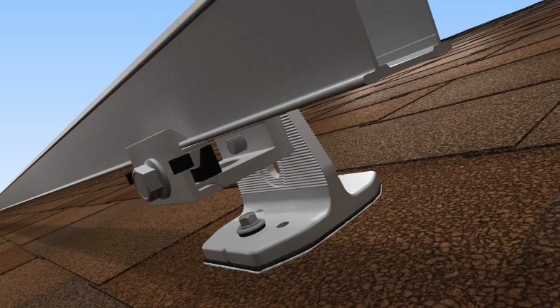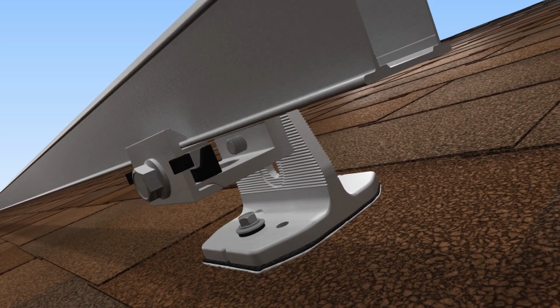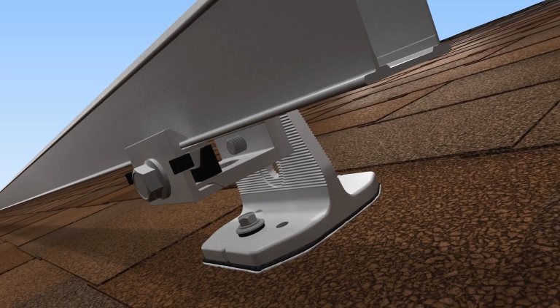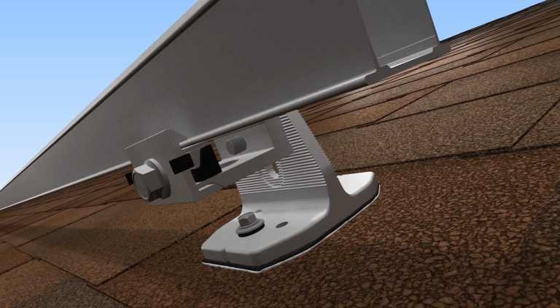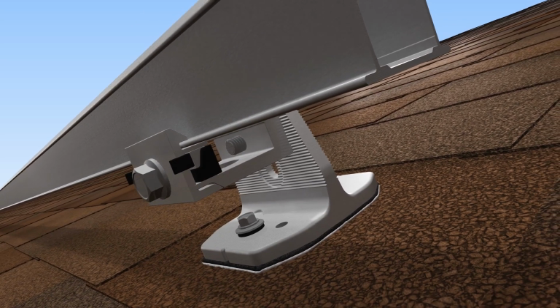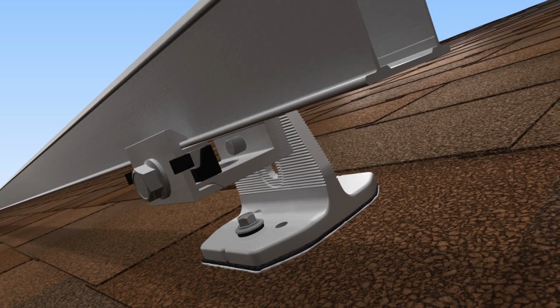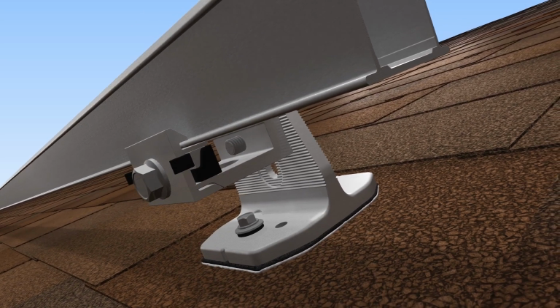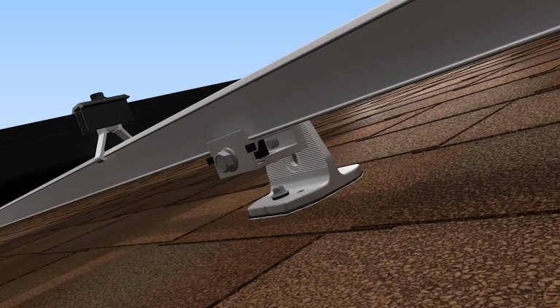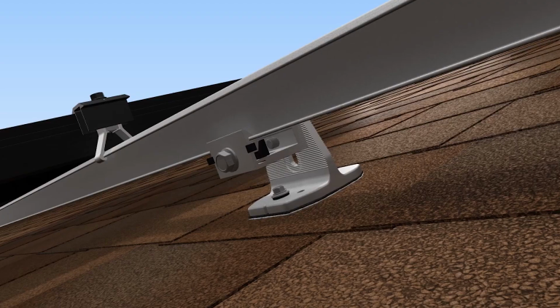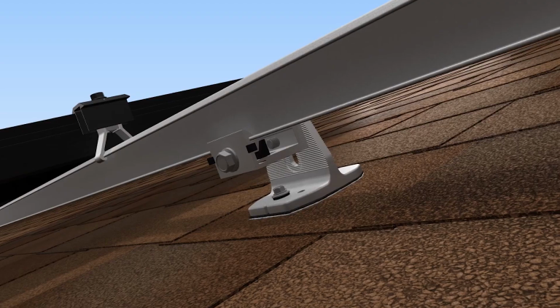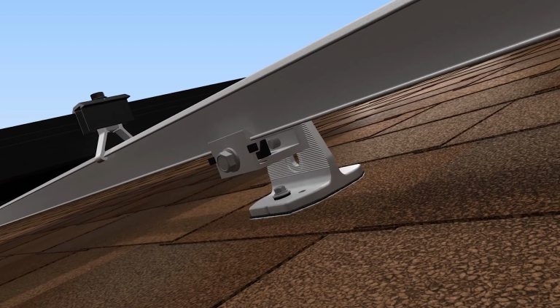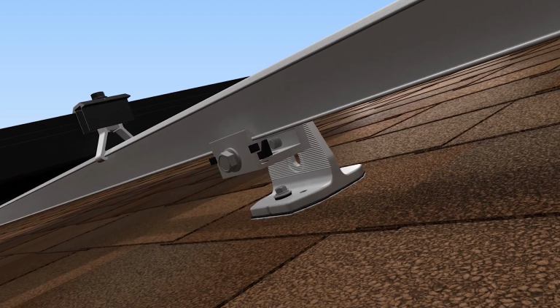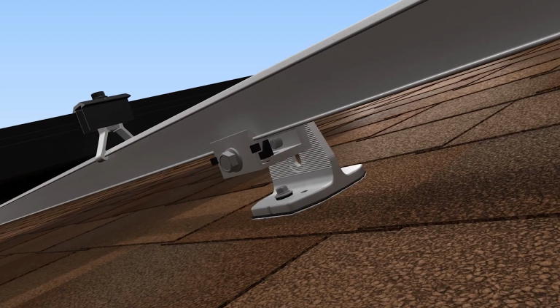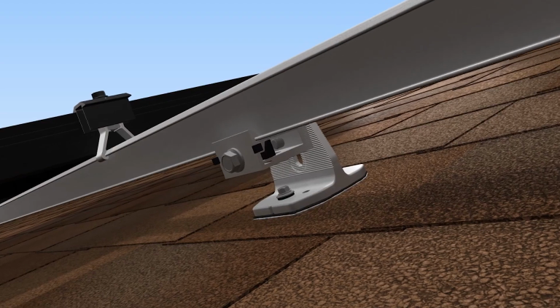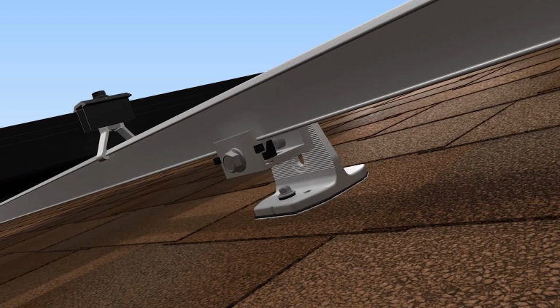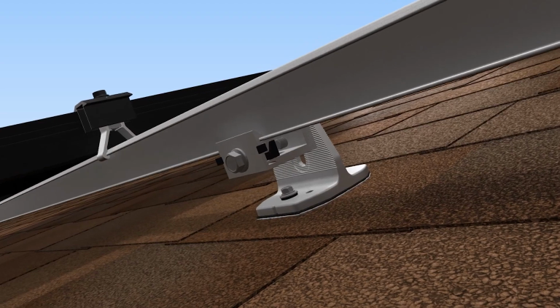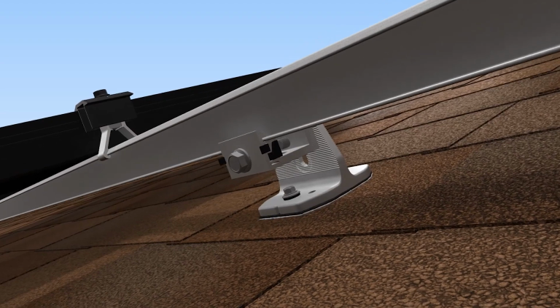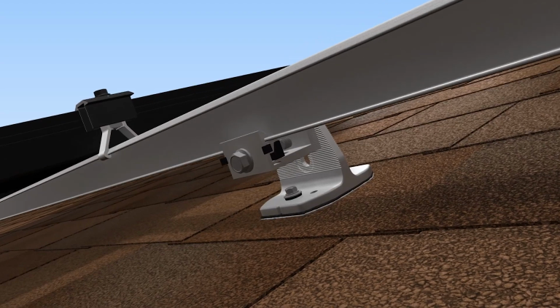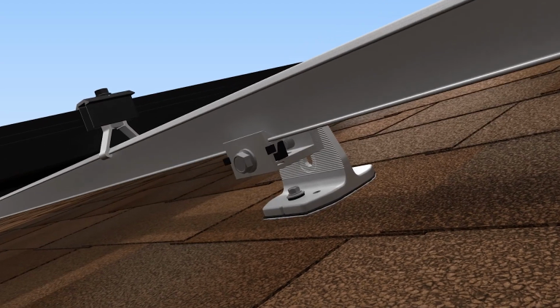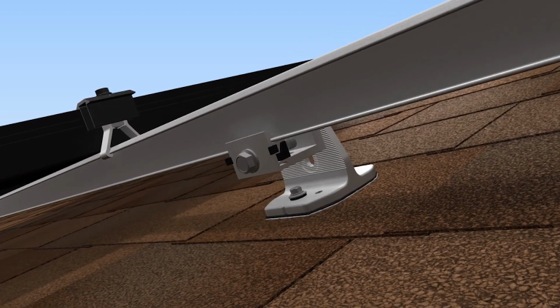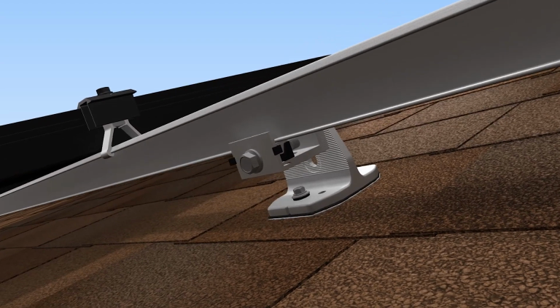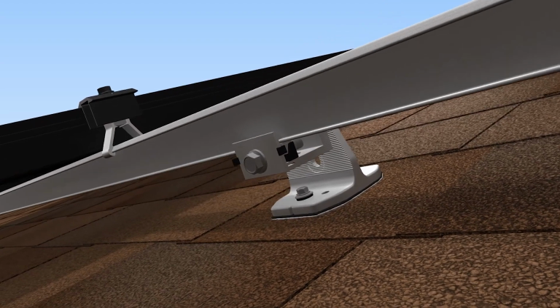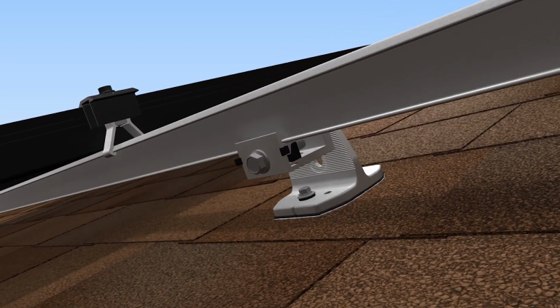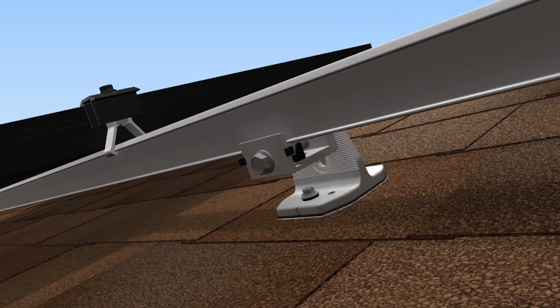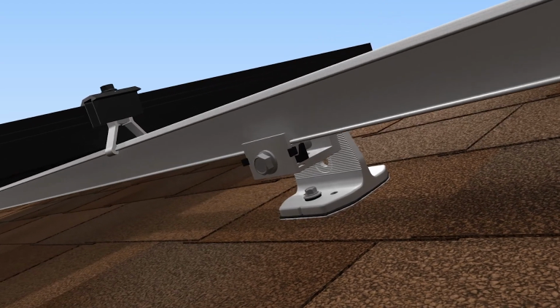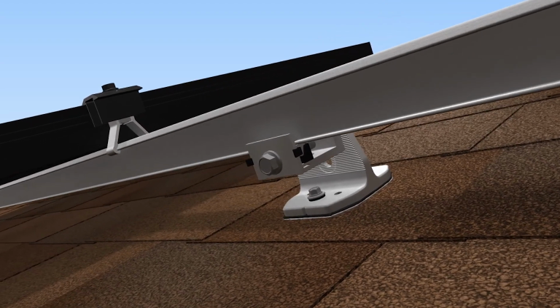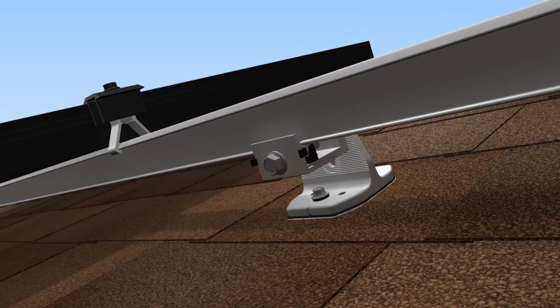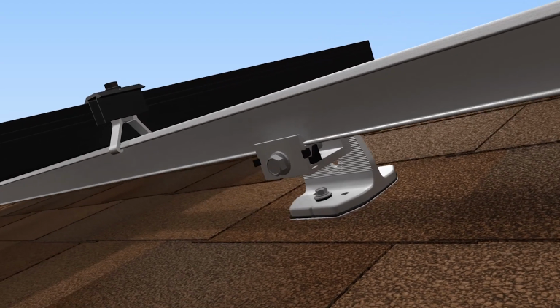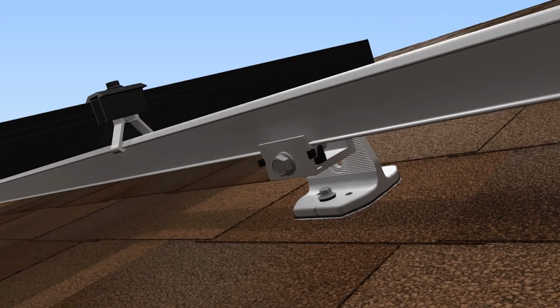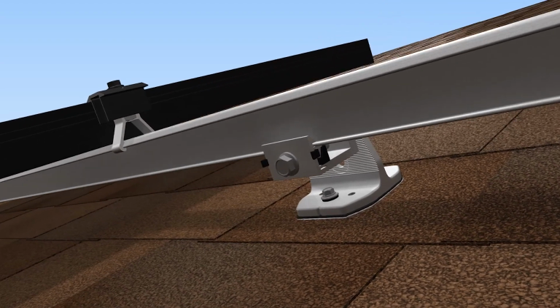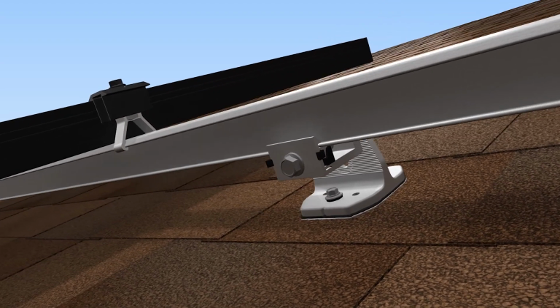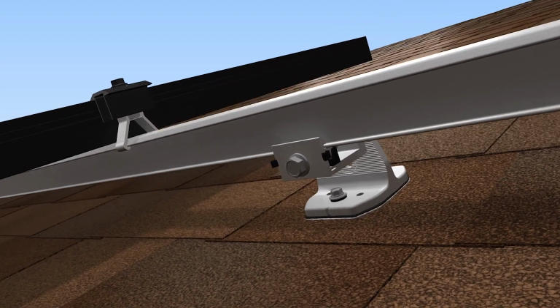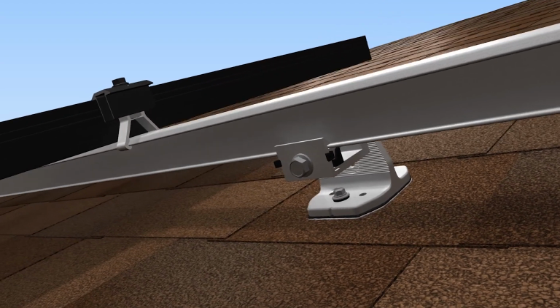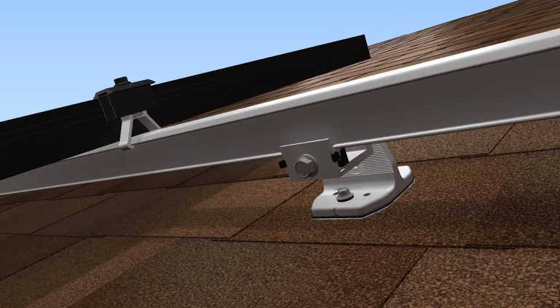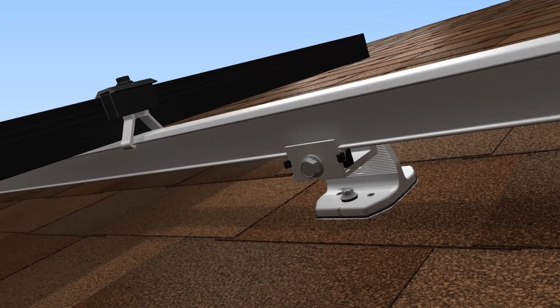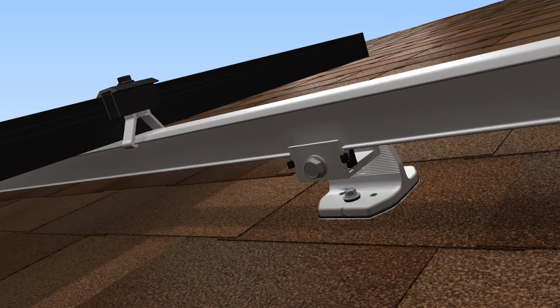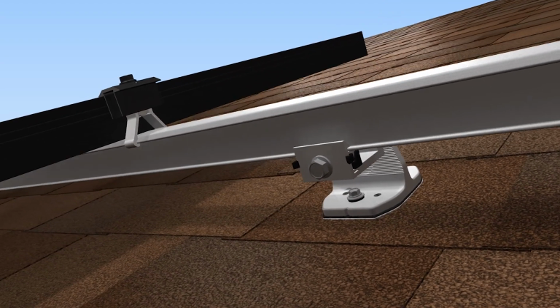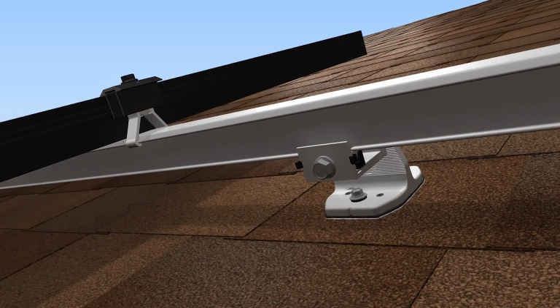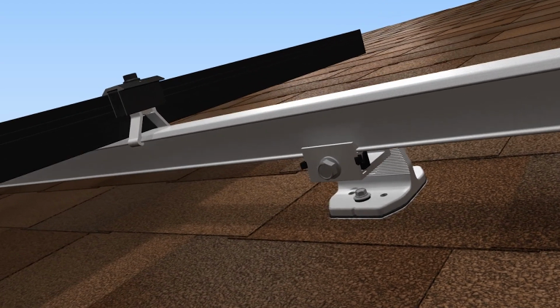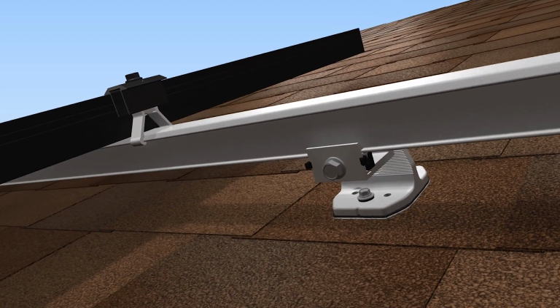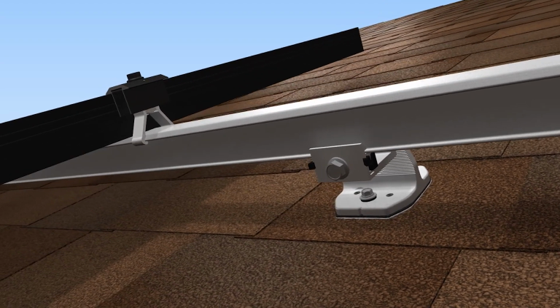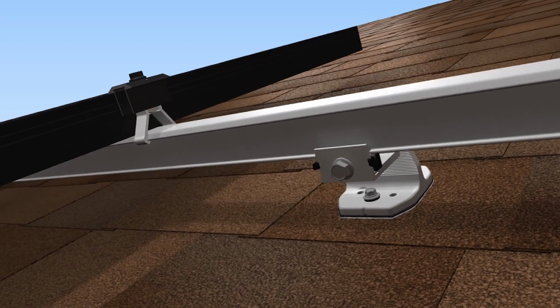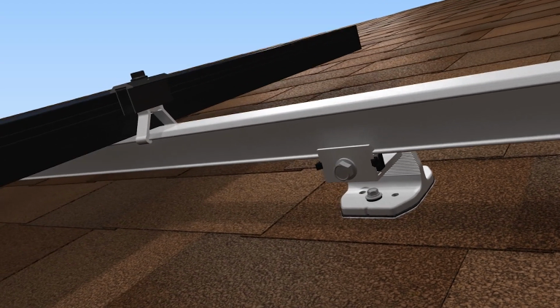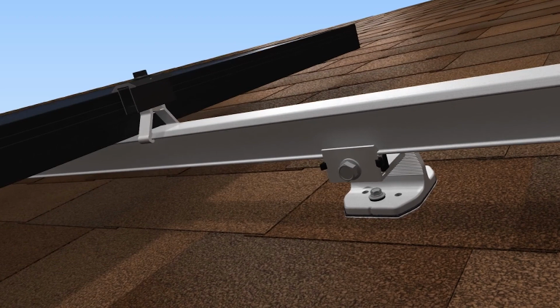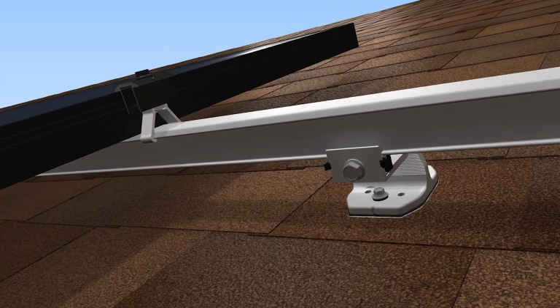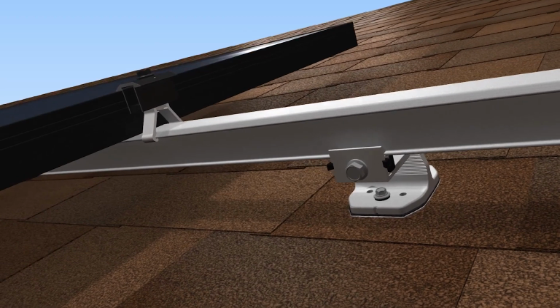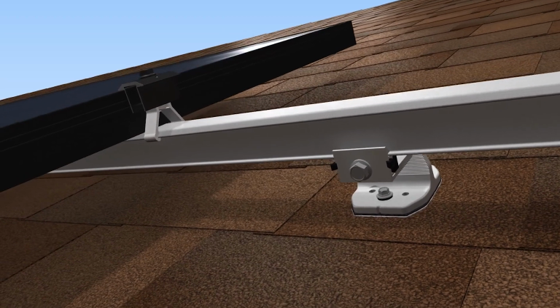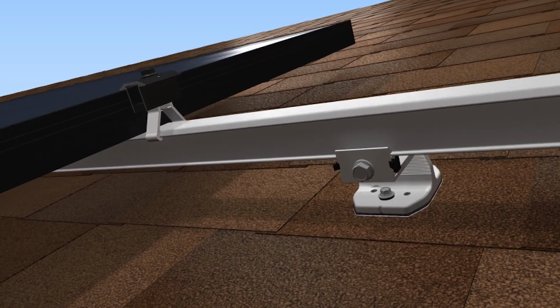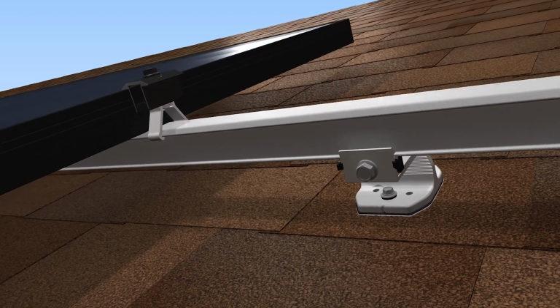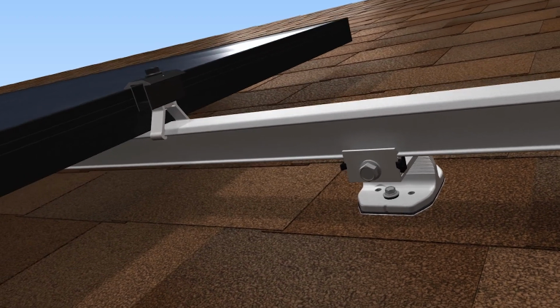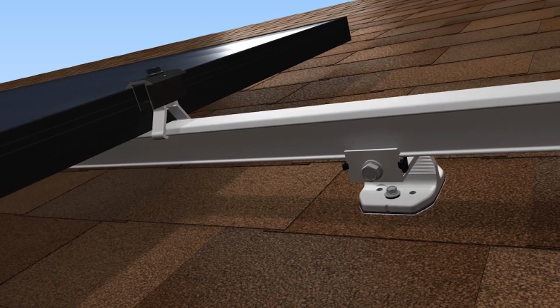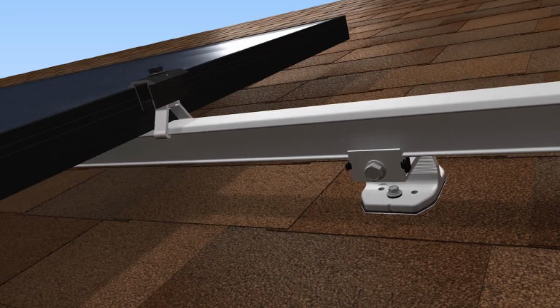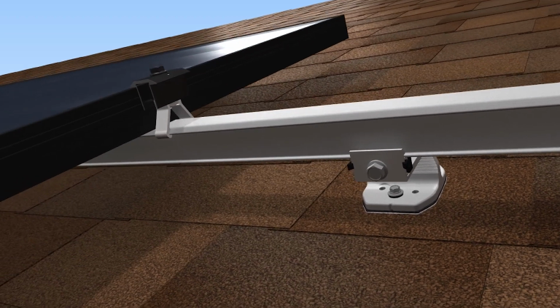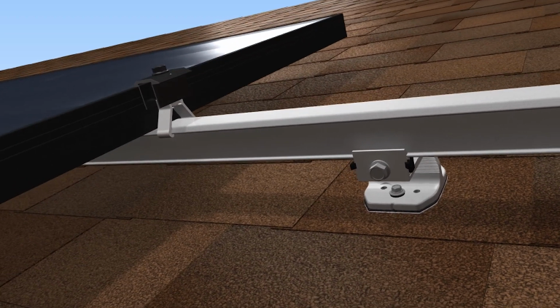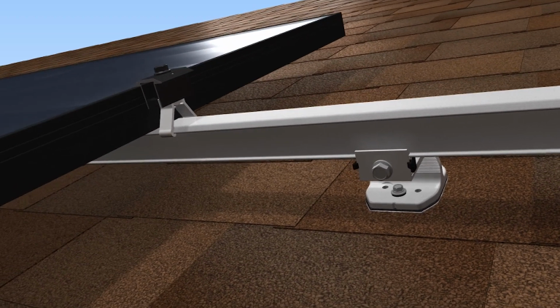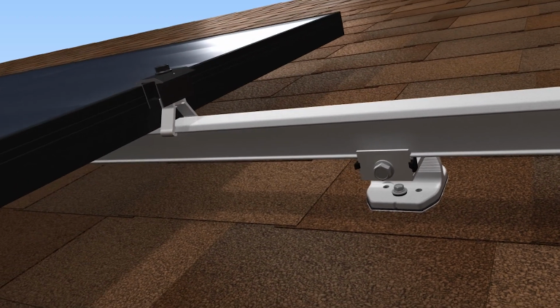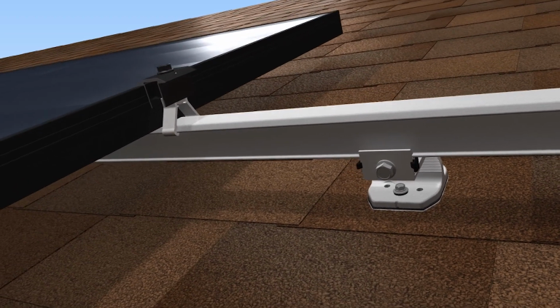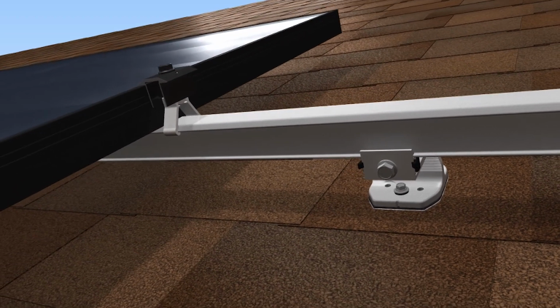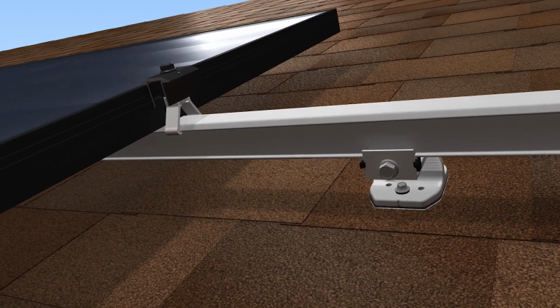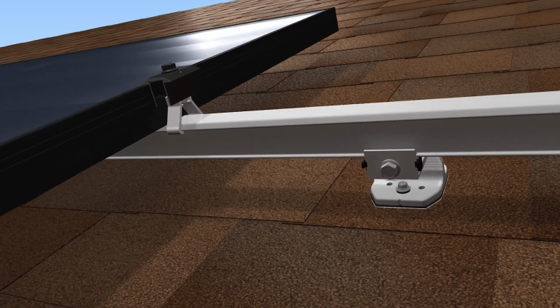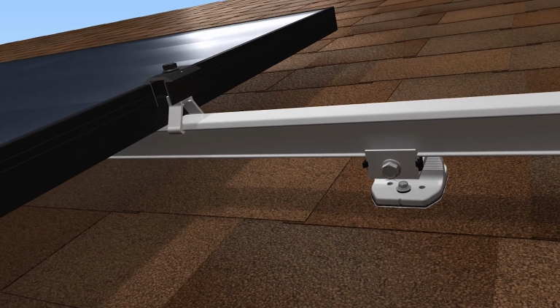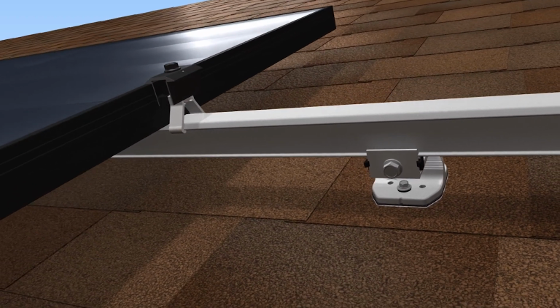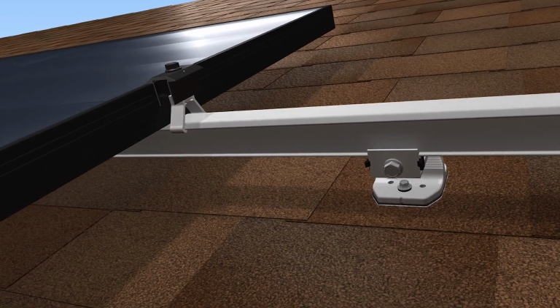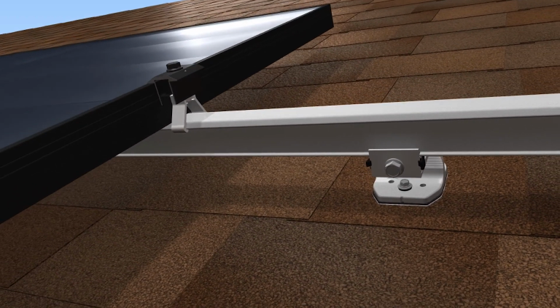With EcoFasten's watertight SmartFoot, installing the ClickFit racking system on composition shingle roofs has never been faster.